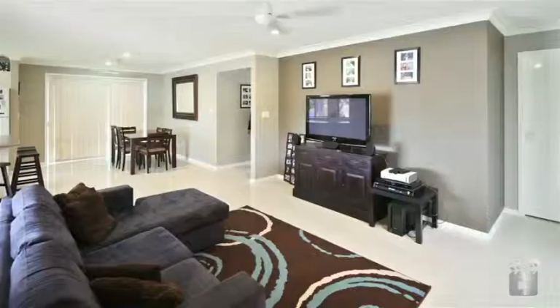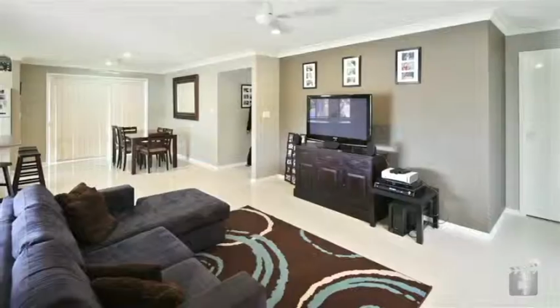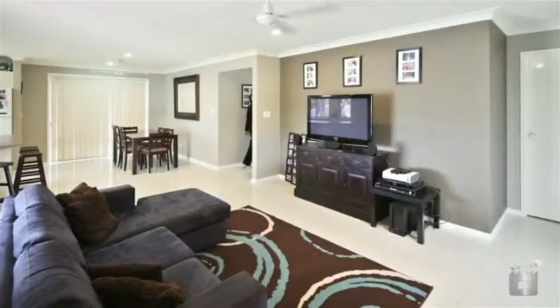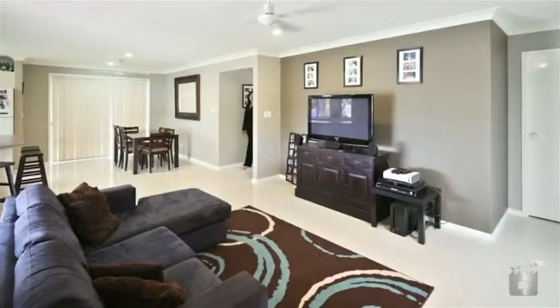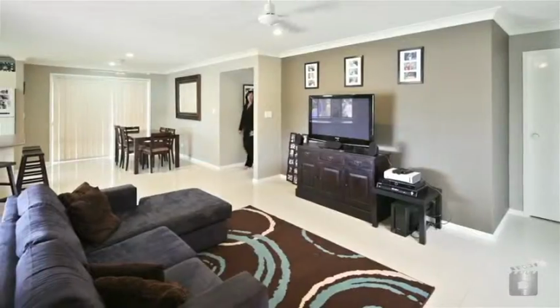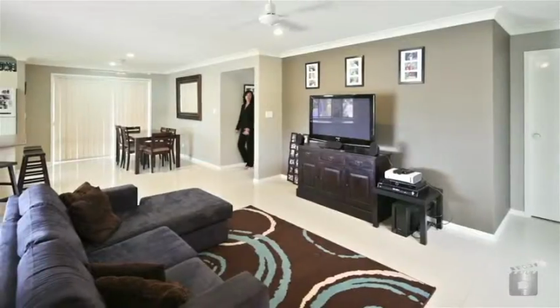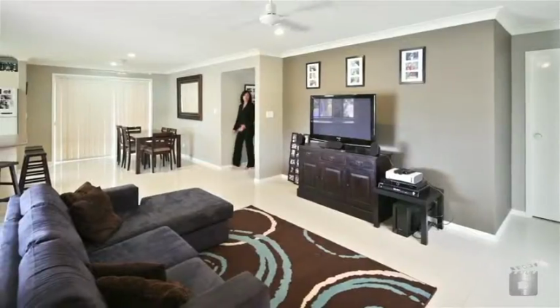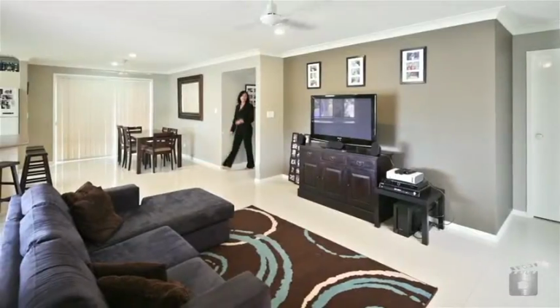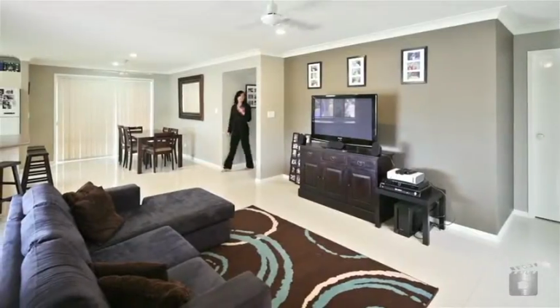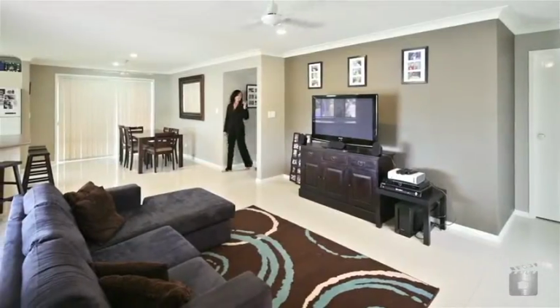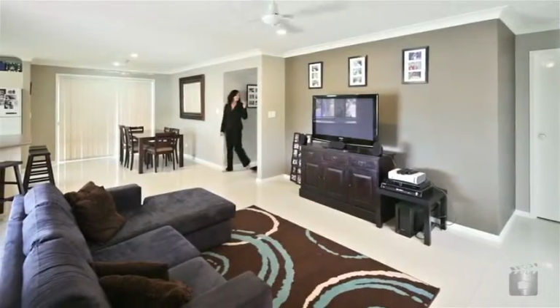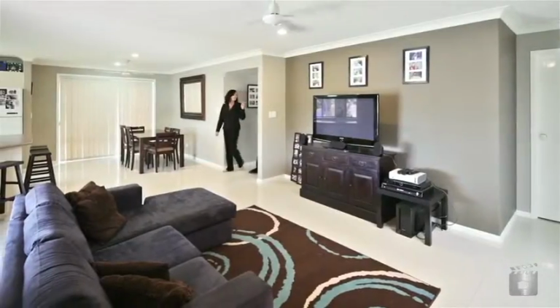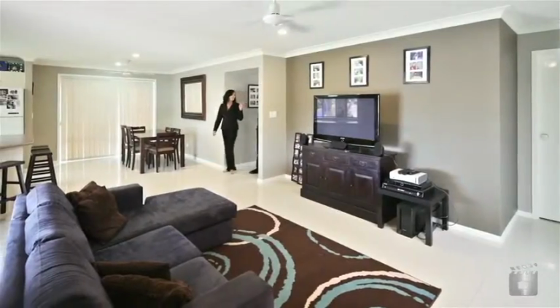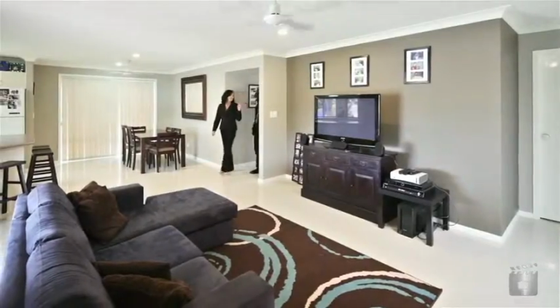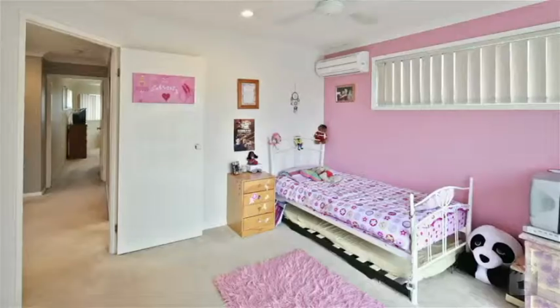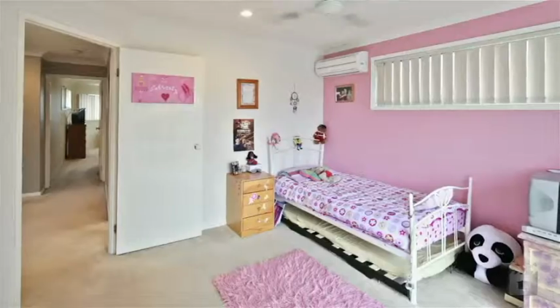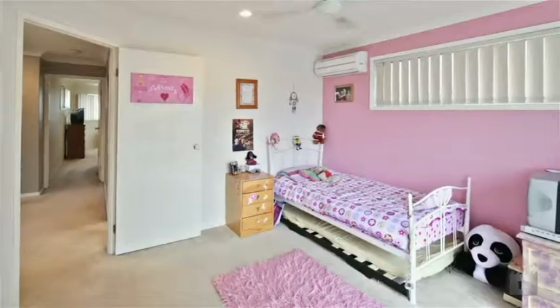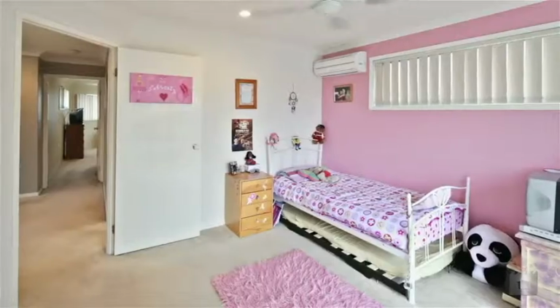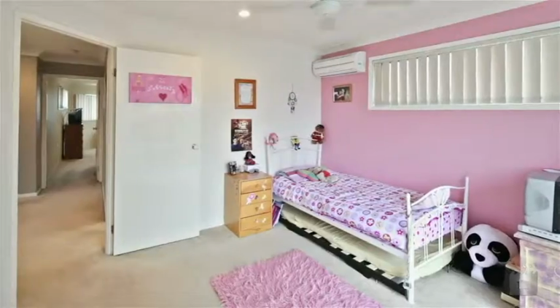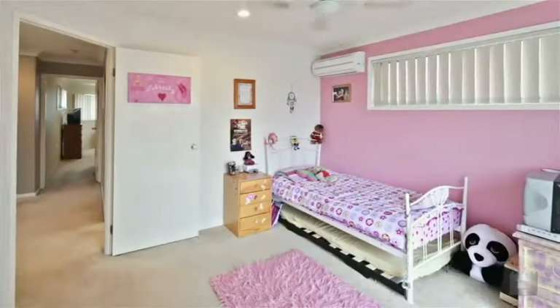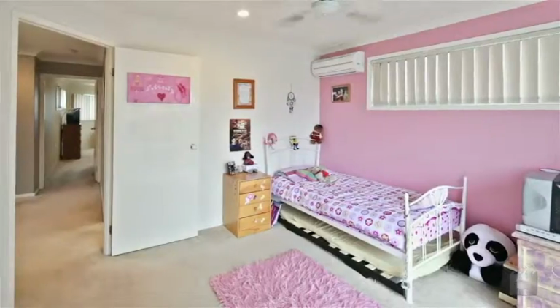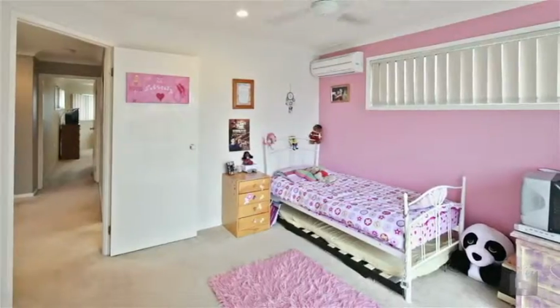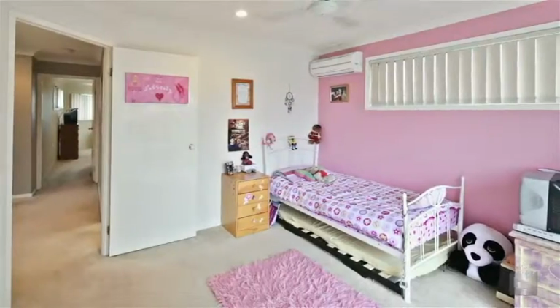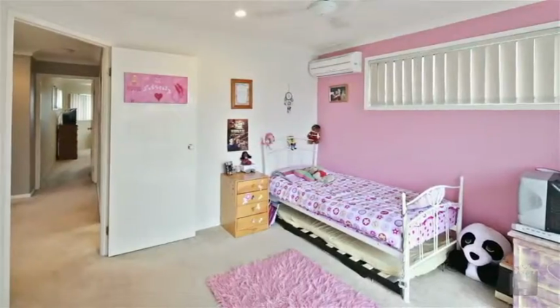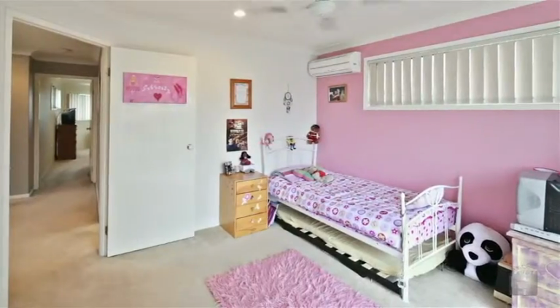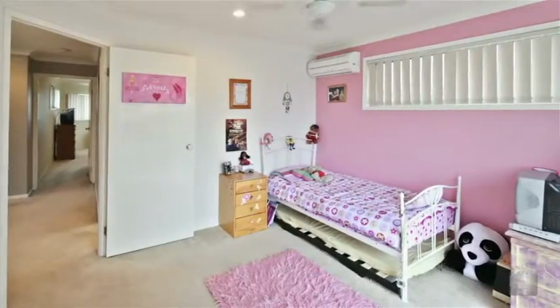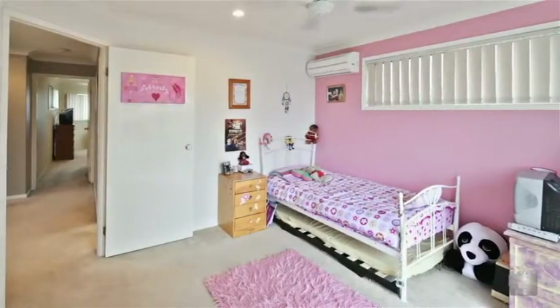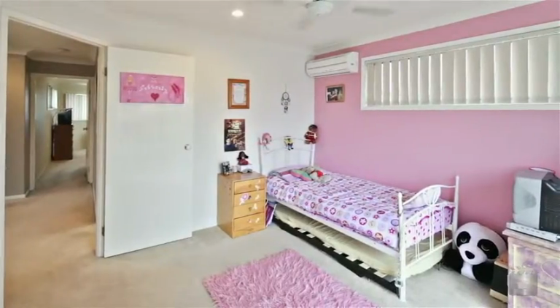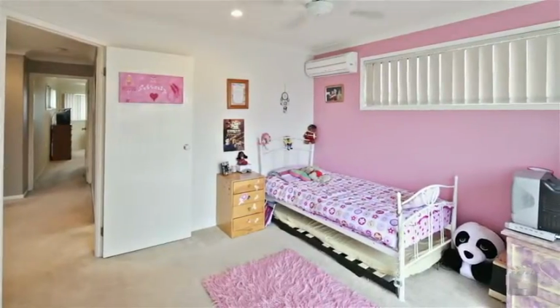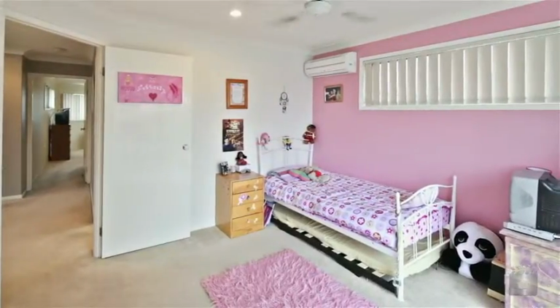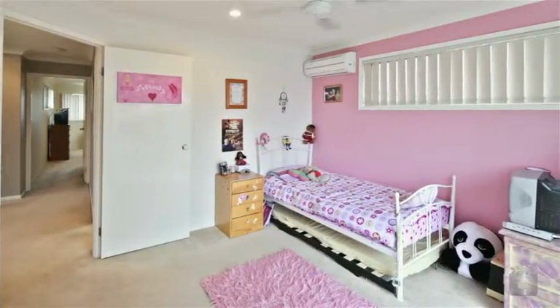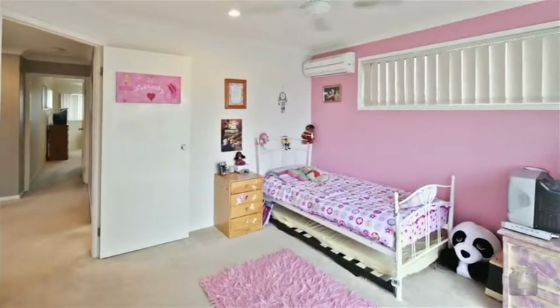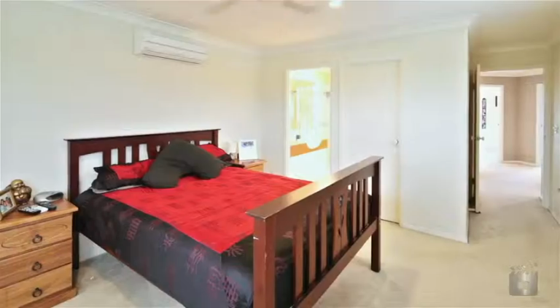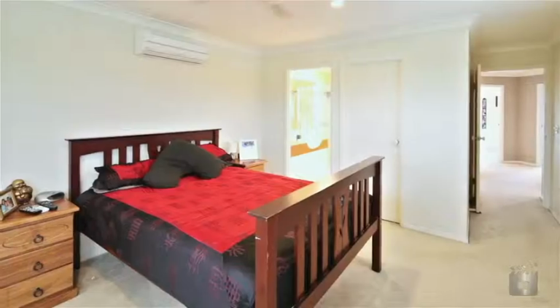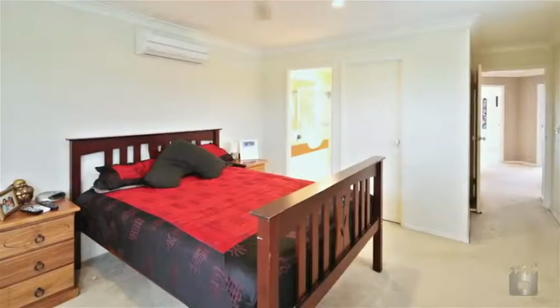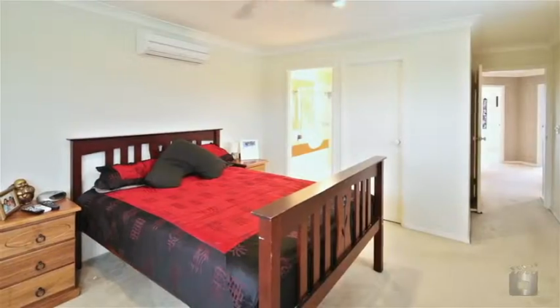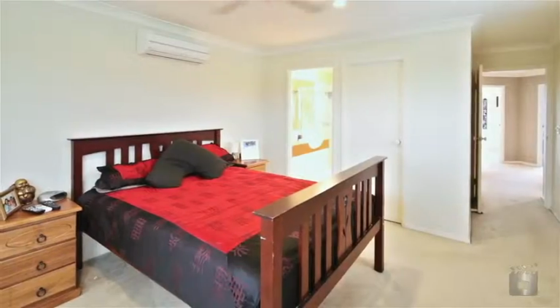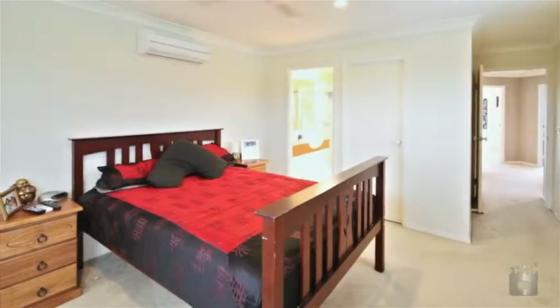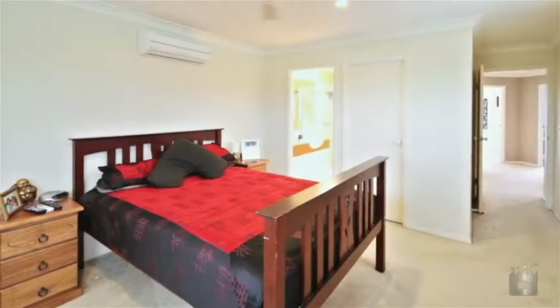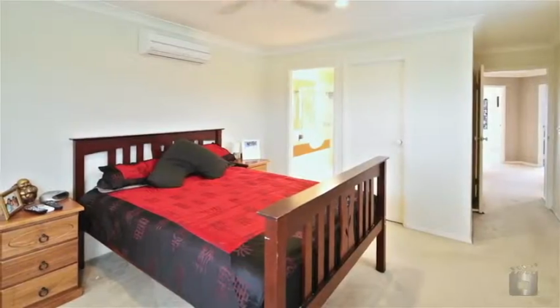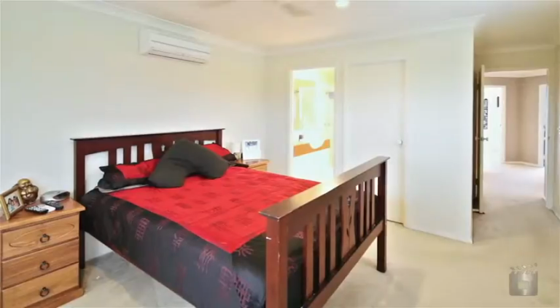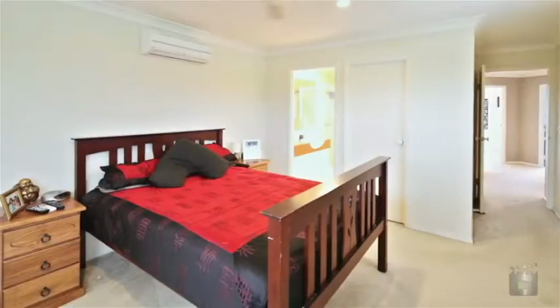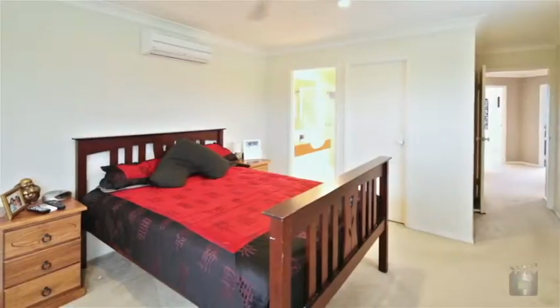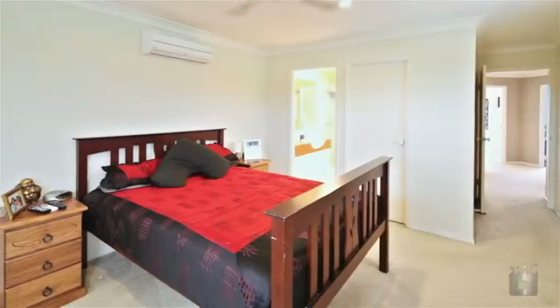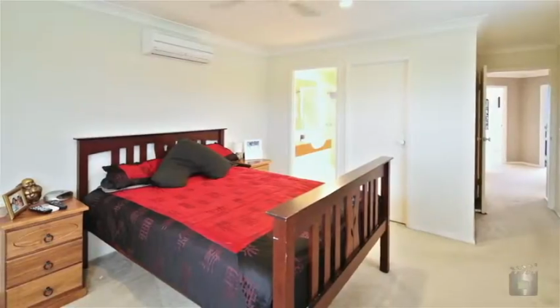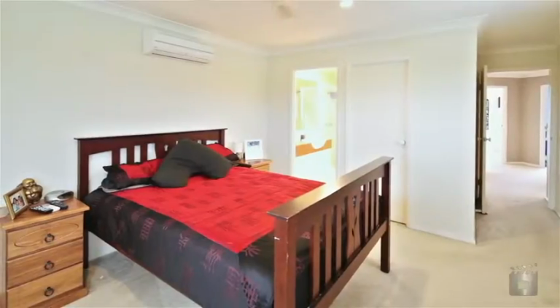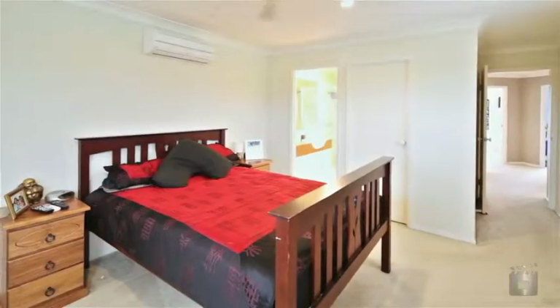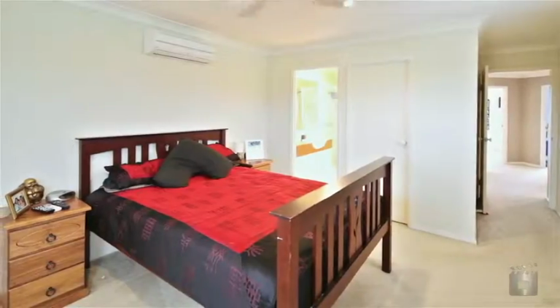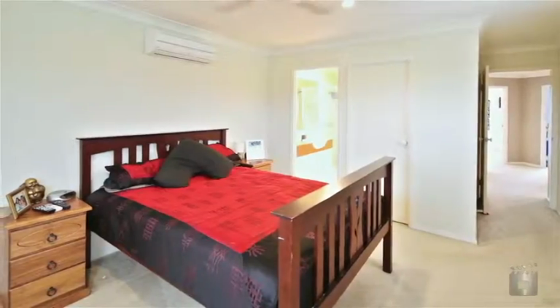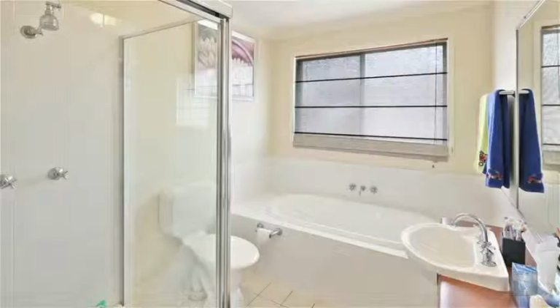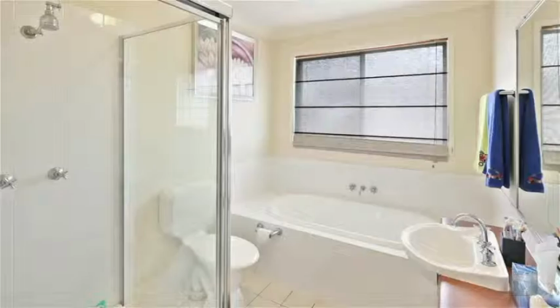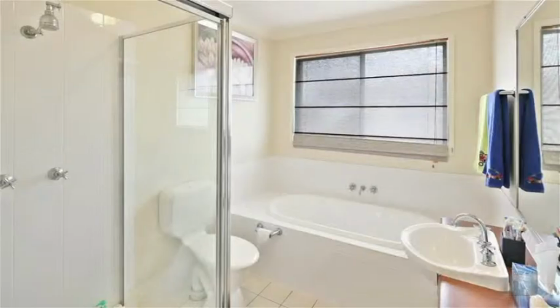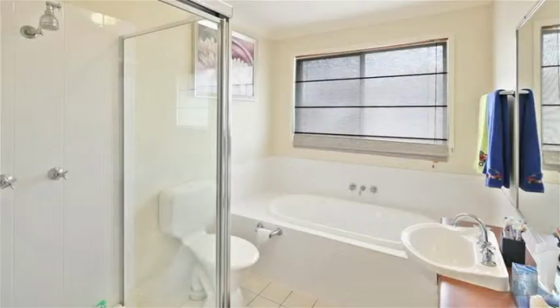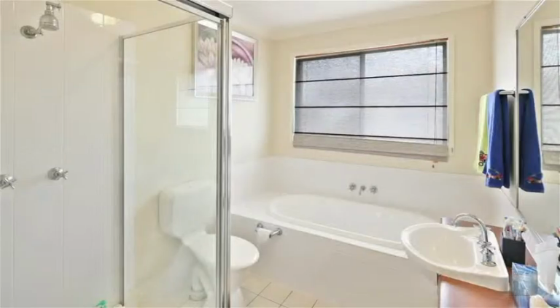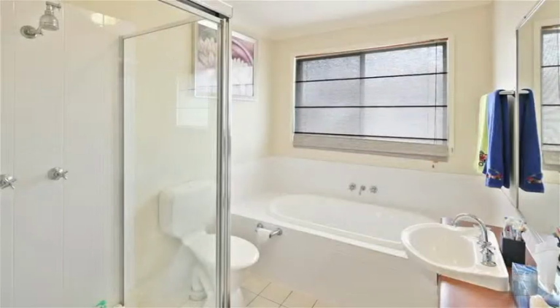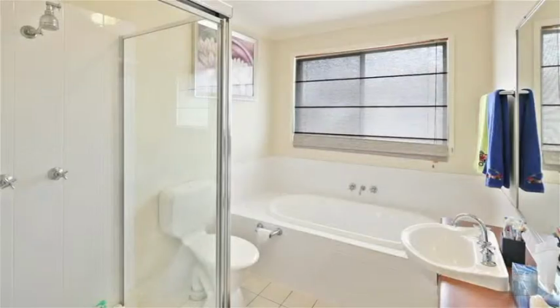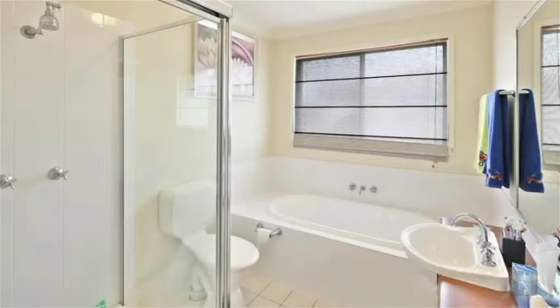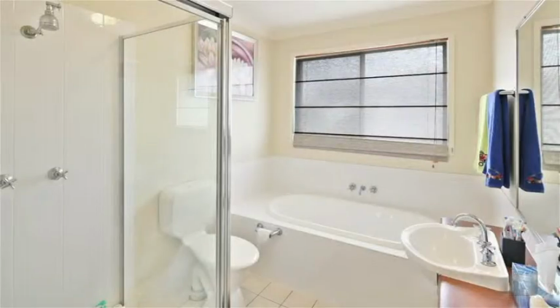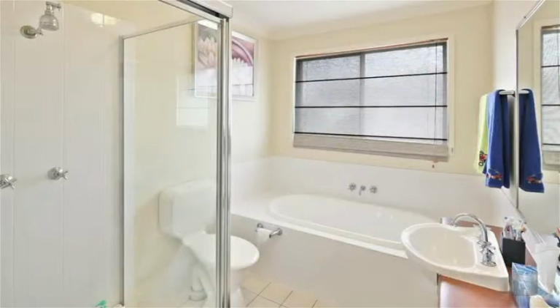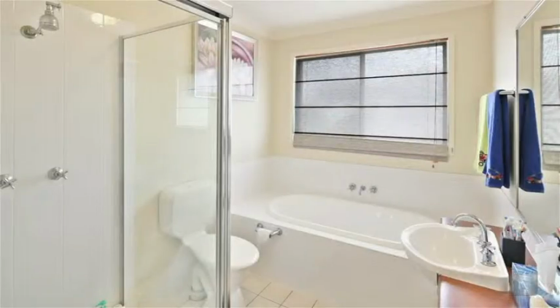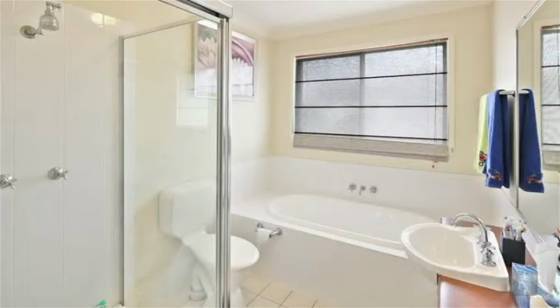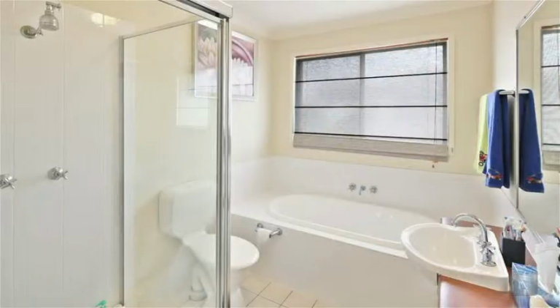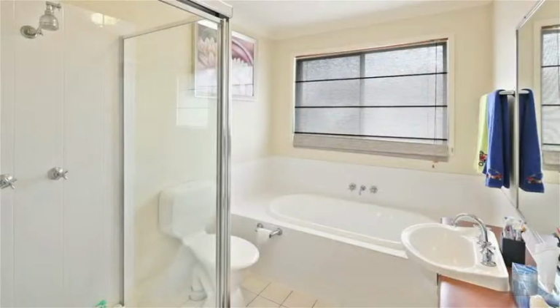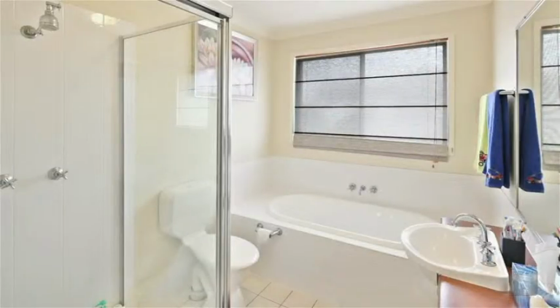So upstairs are the other three bedrooms, really good size, especially the master bedroom. It's got a nice ensuite and a walk-in robe.